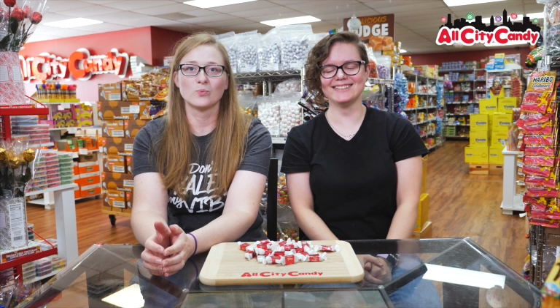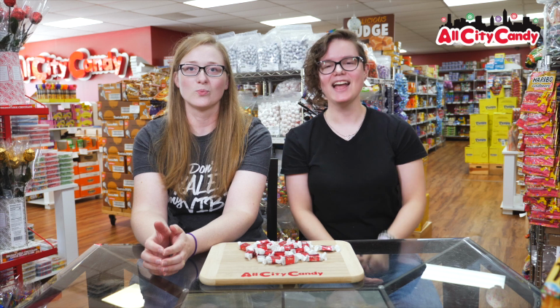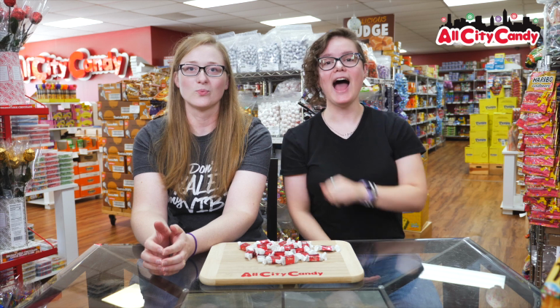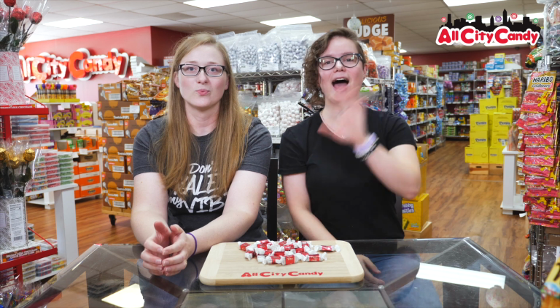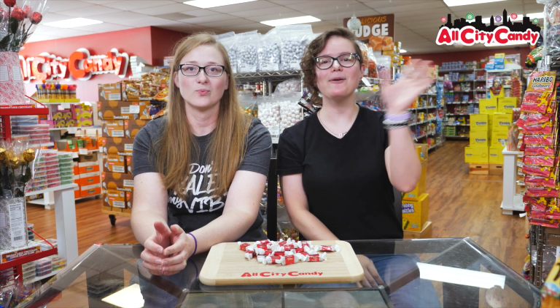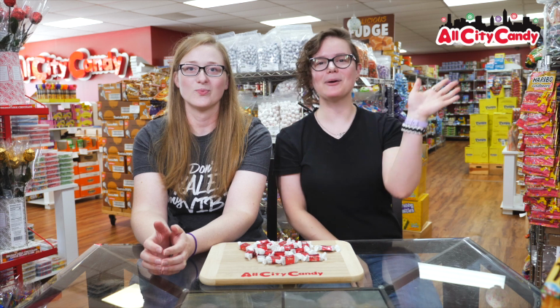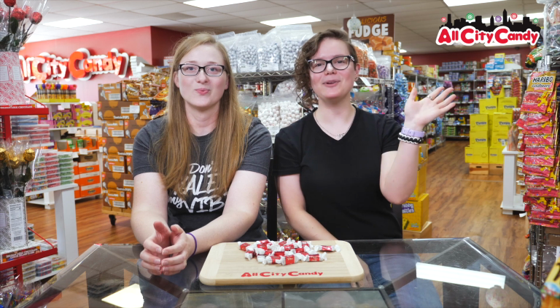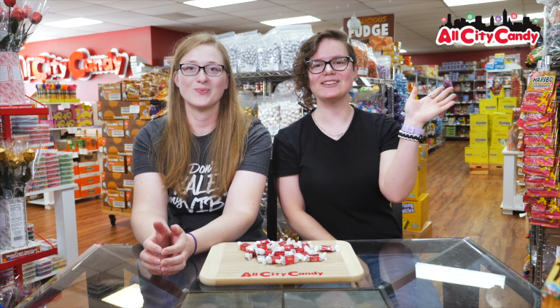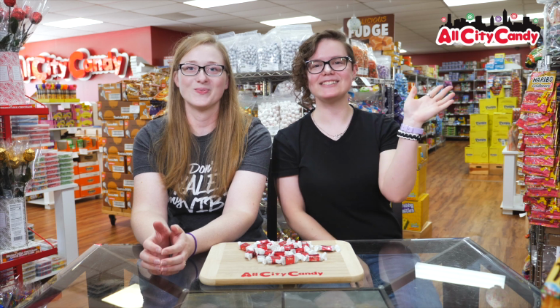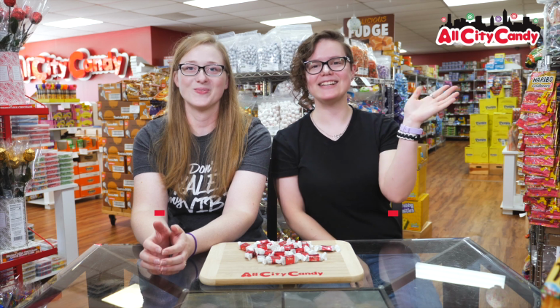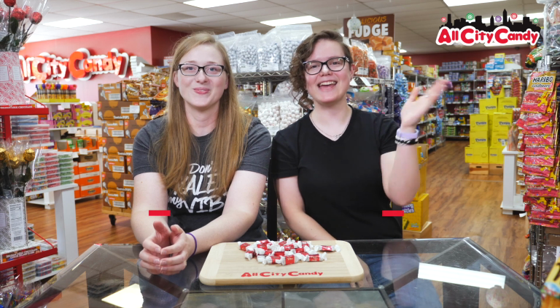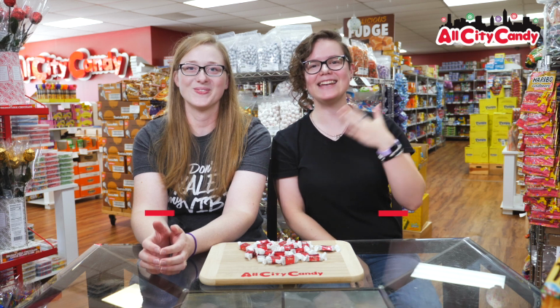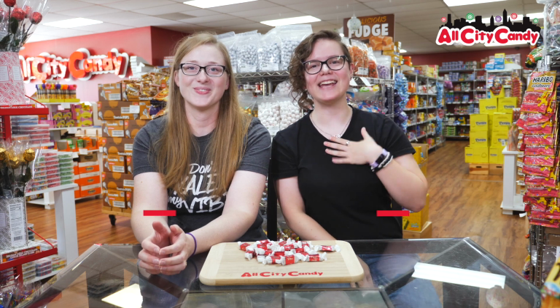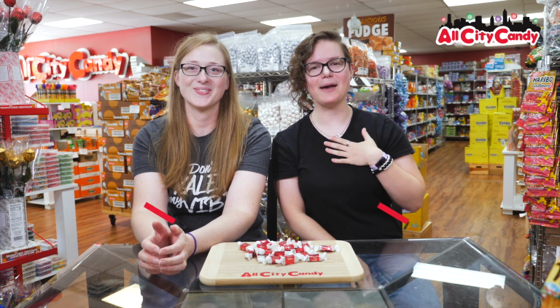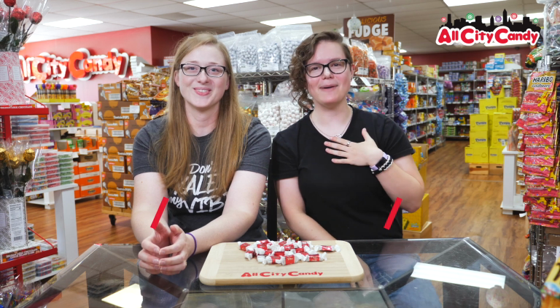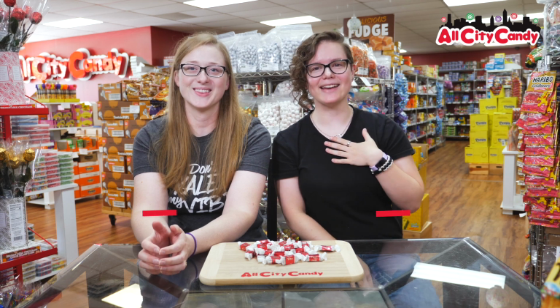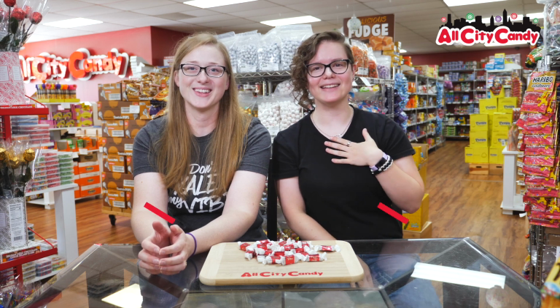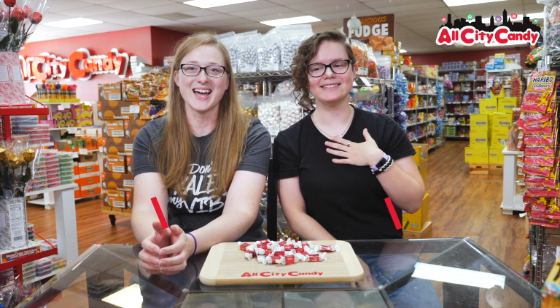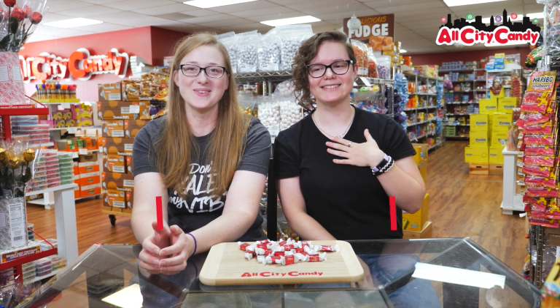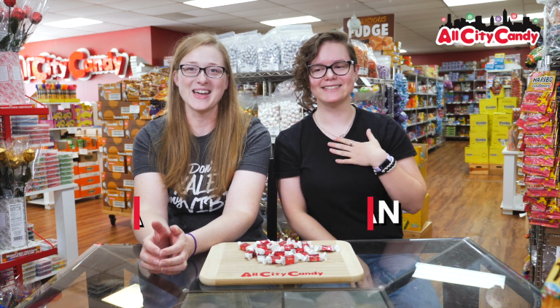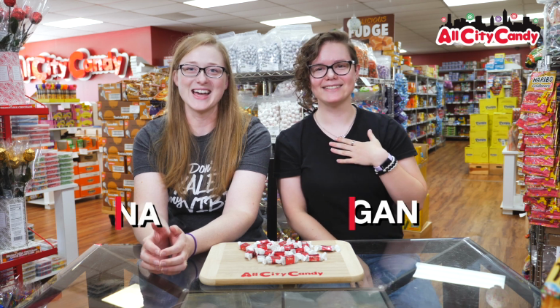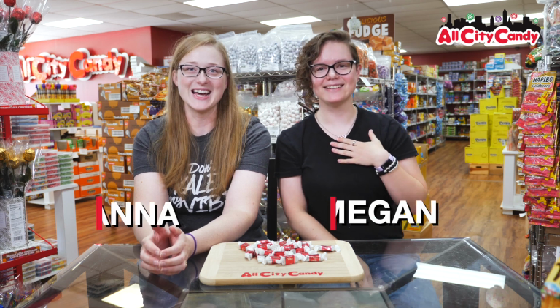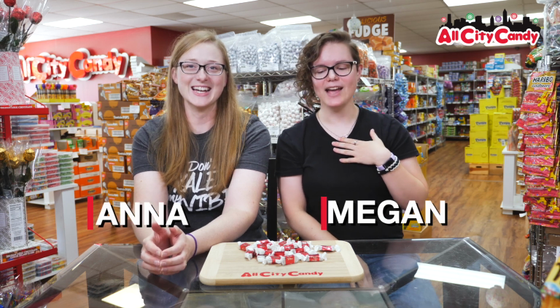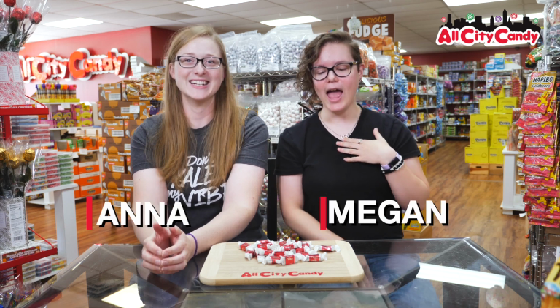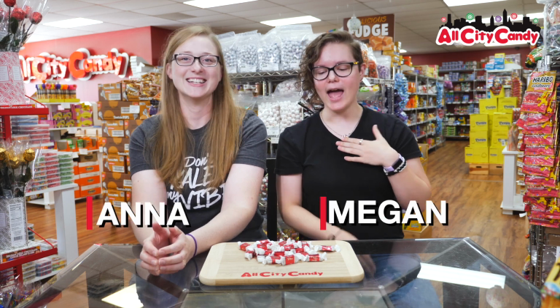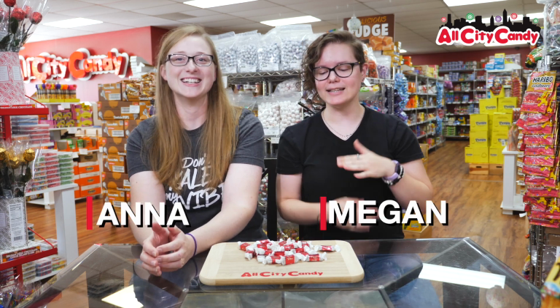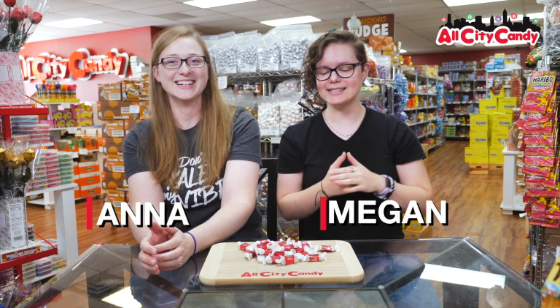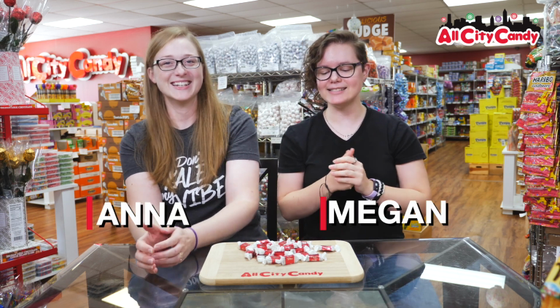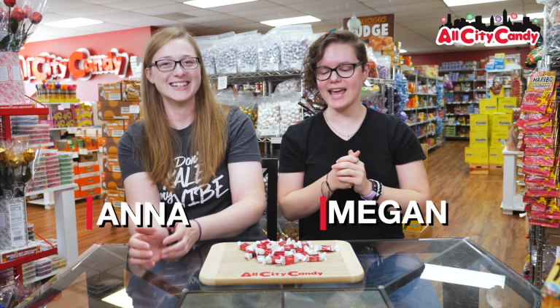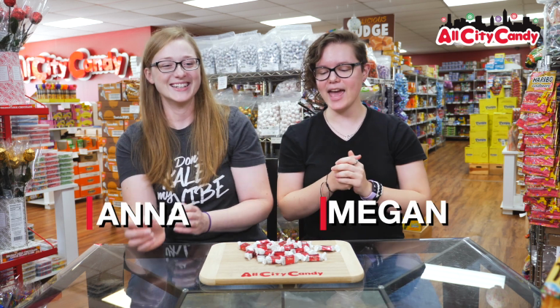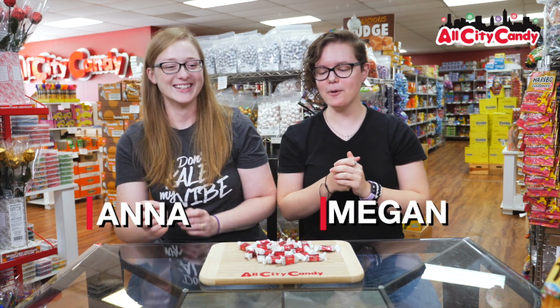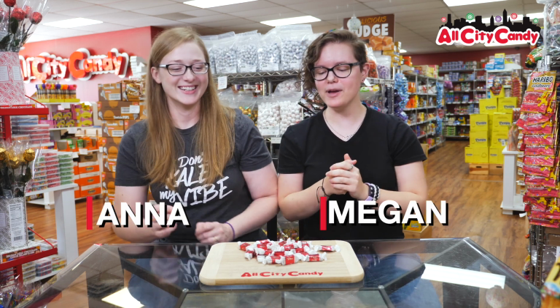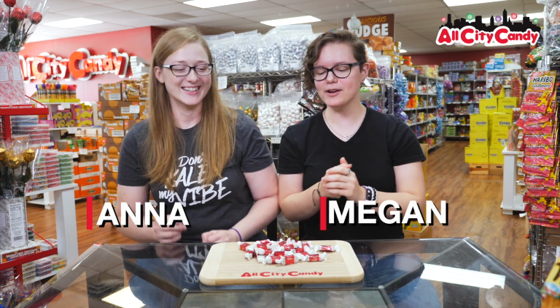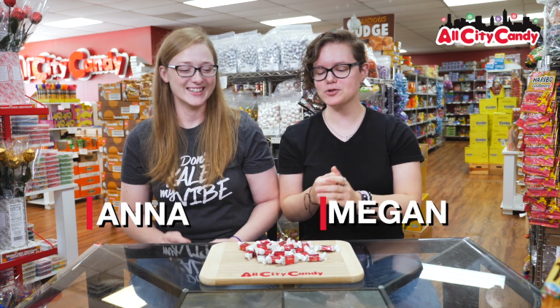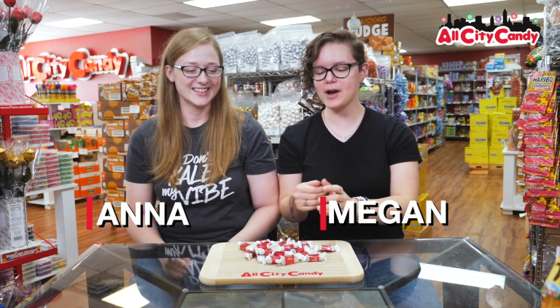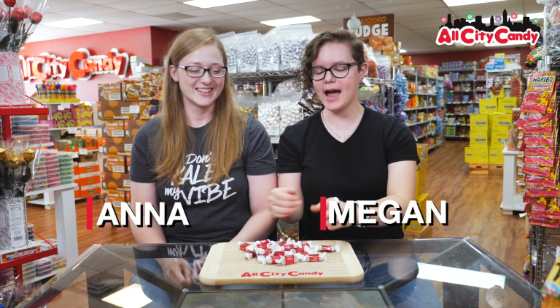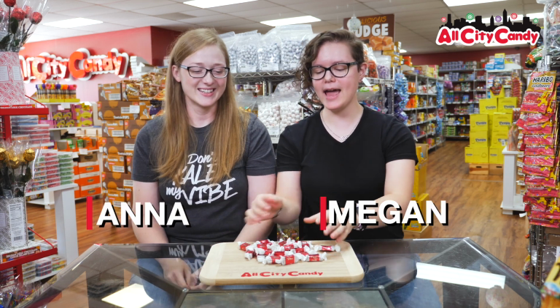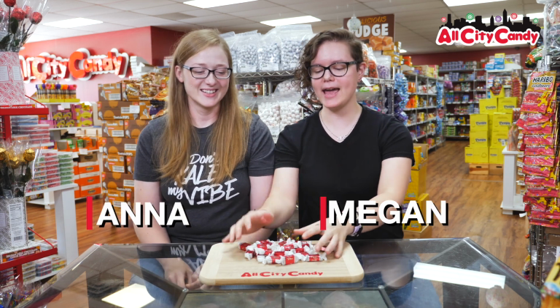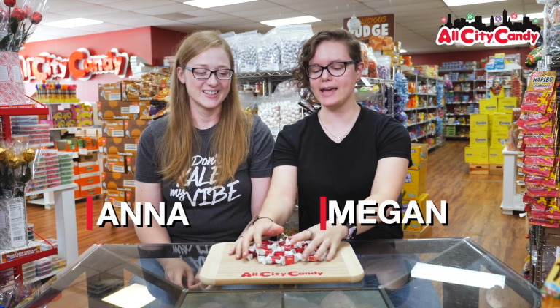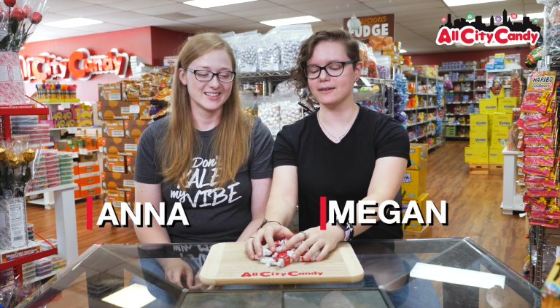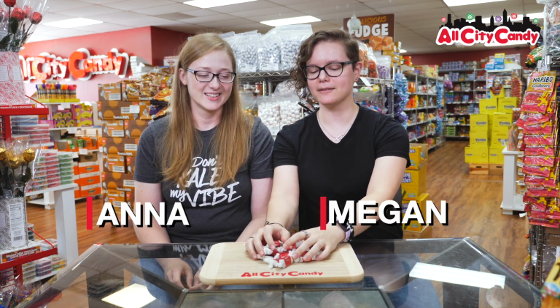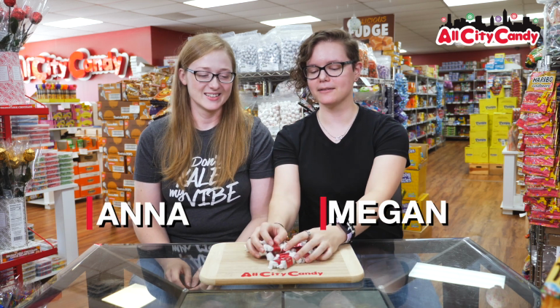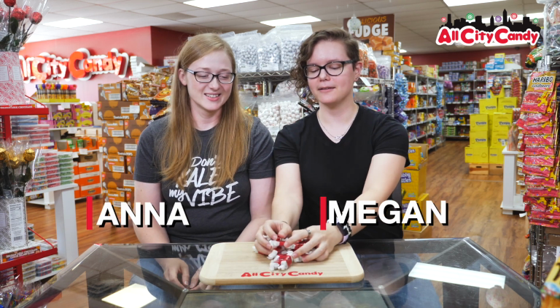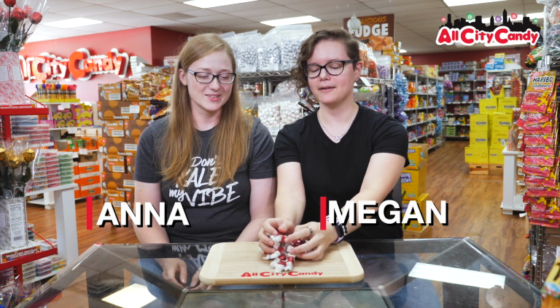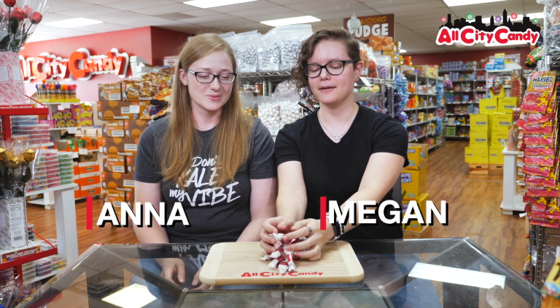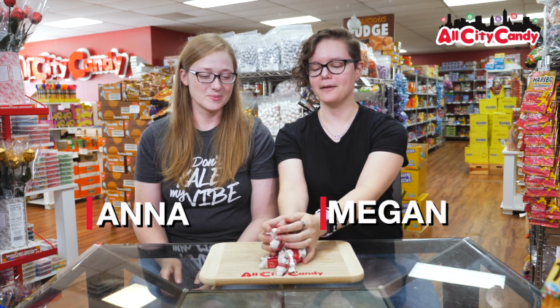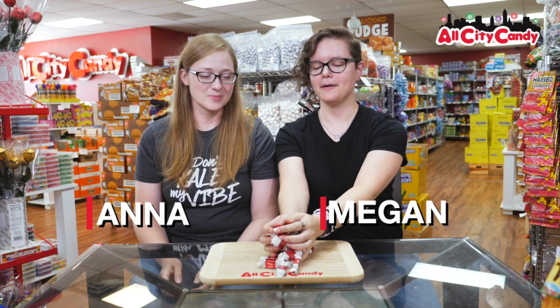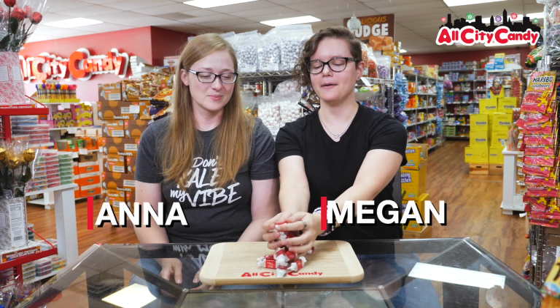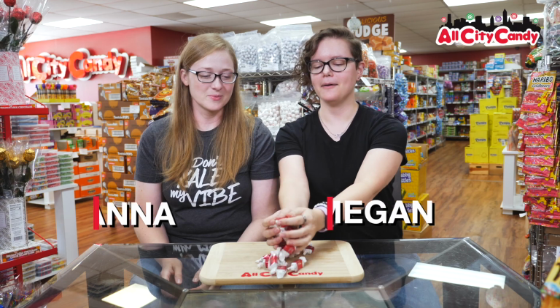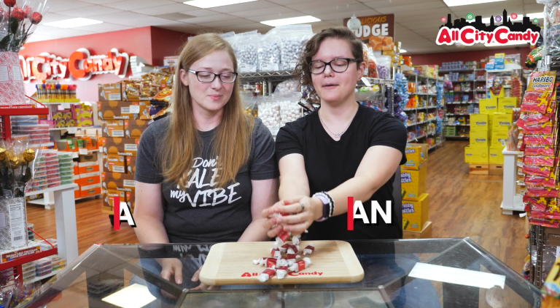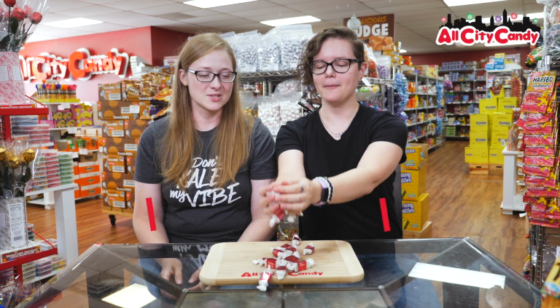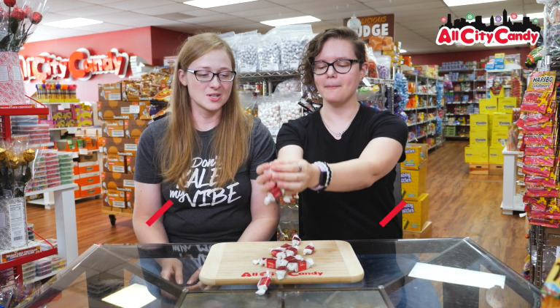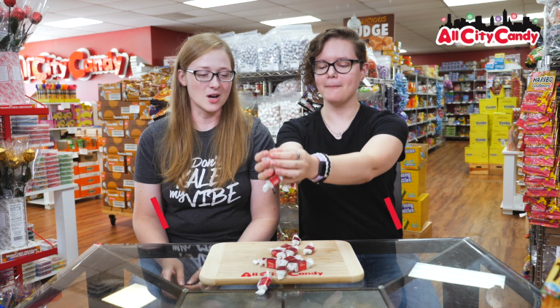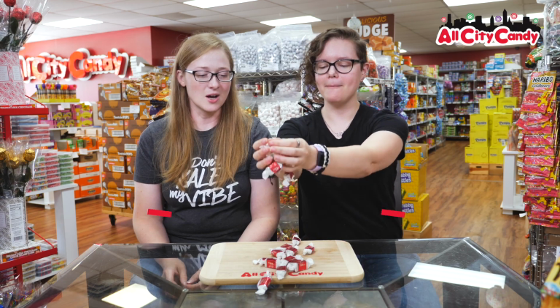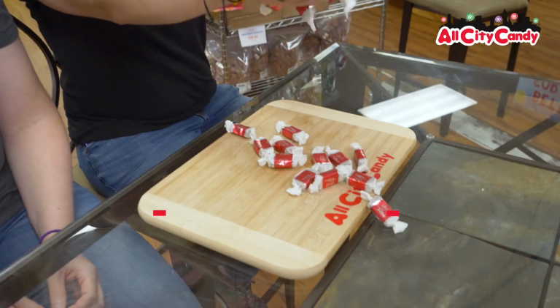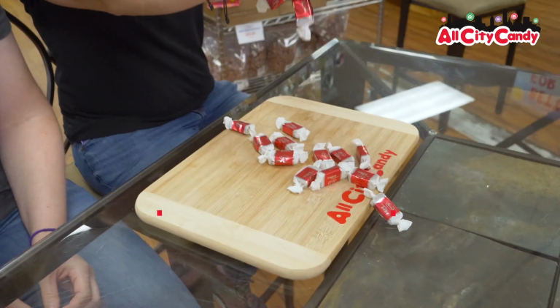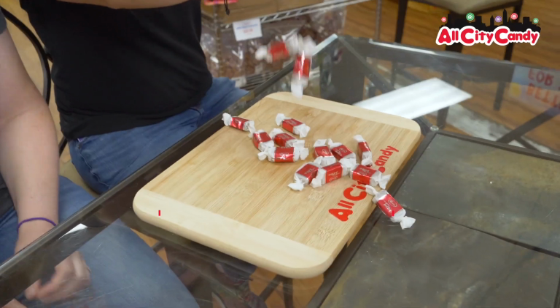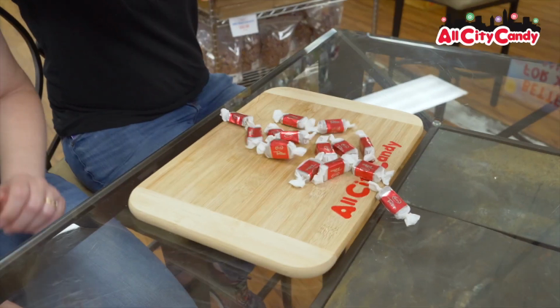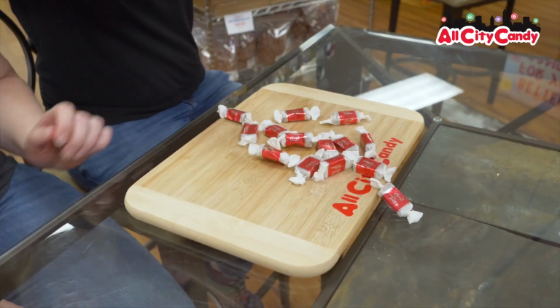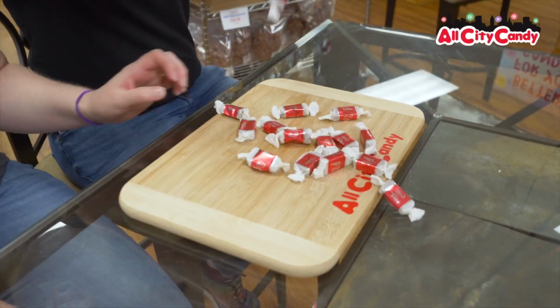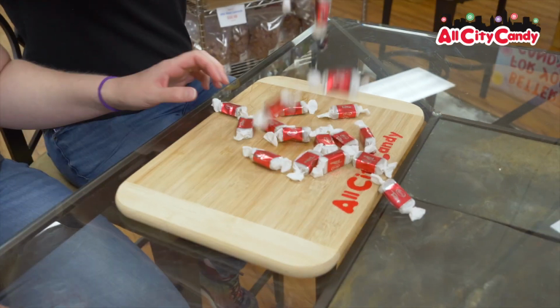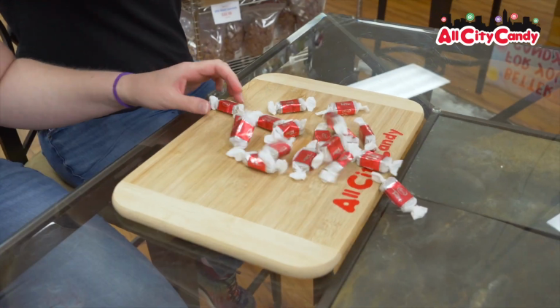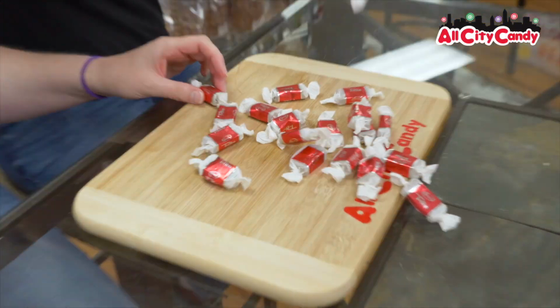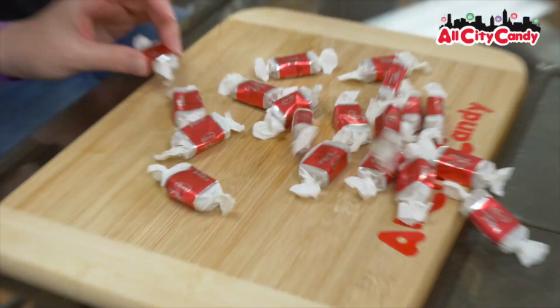Hi, welcome to All City Candy. I'm Megan. I'm Anna. And today we are trying maple toffee.